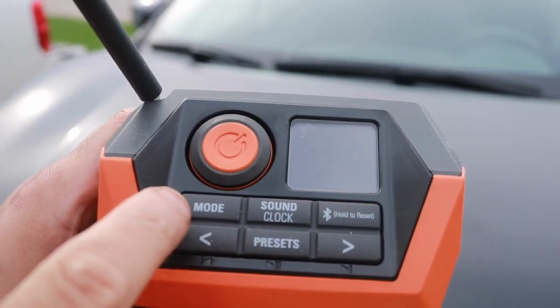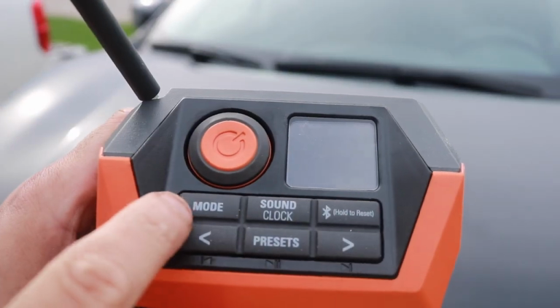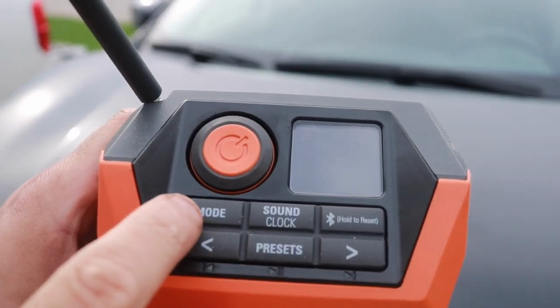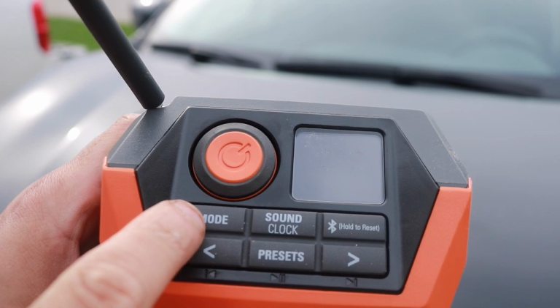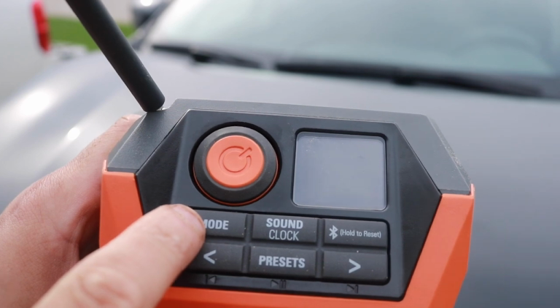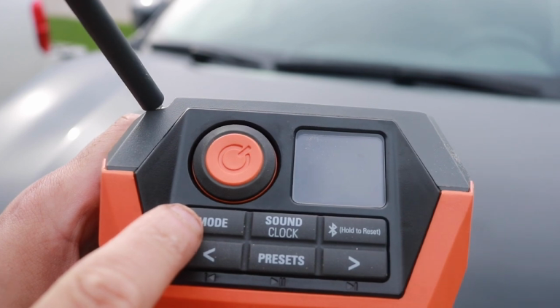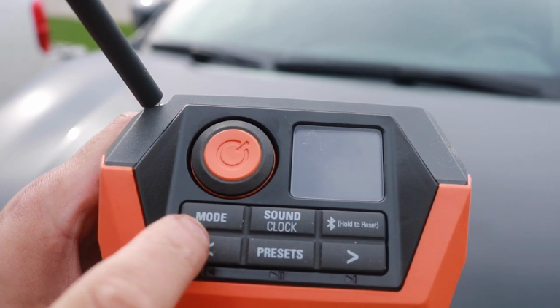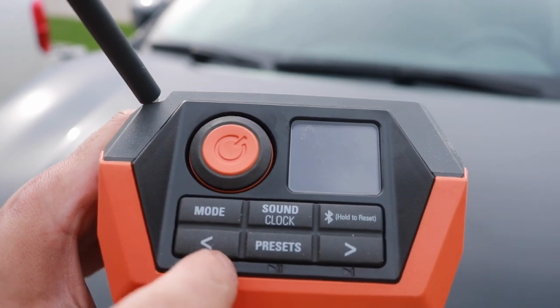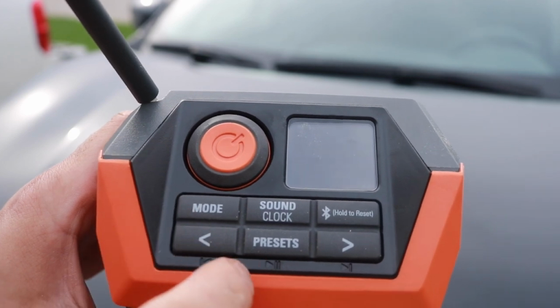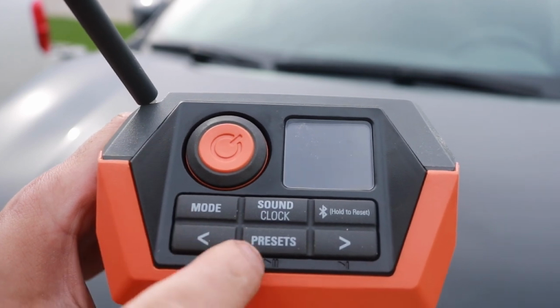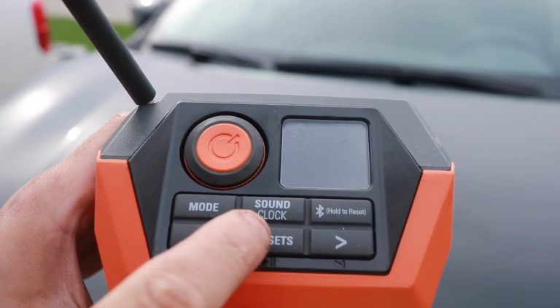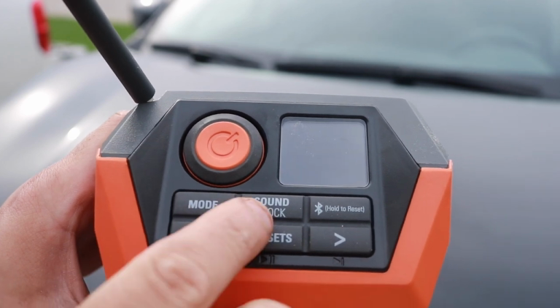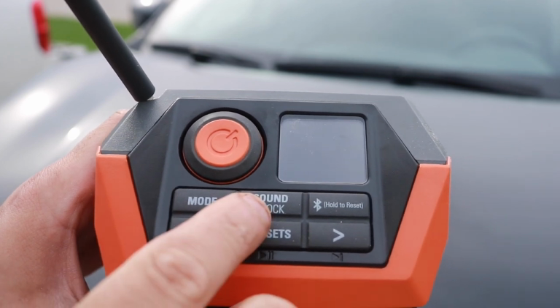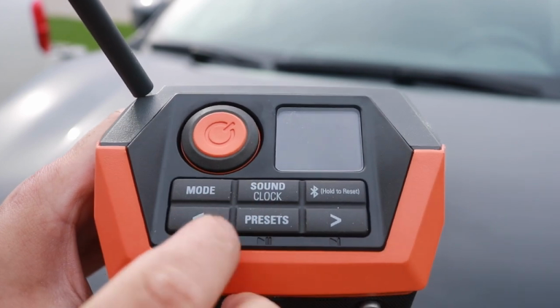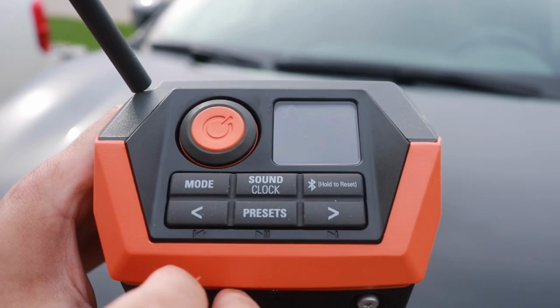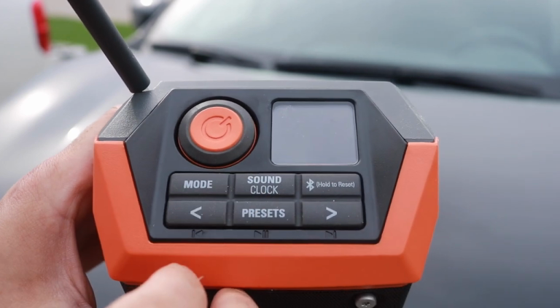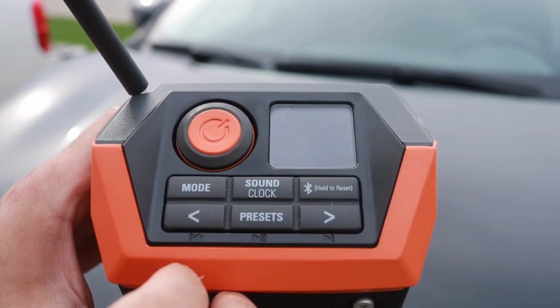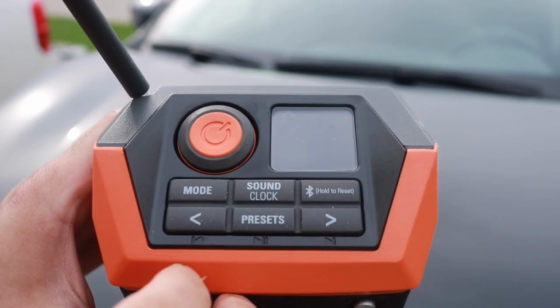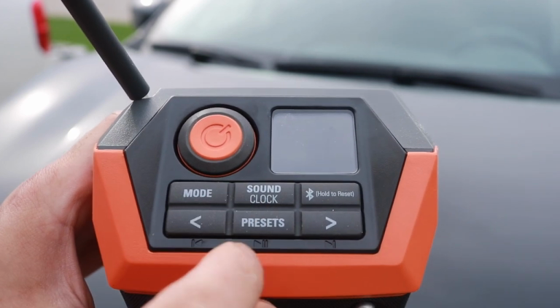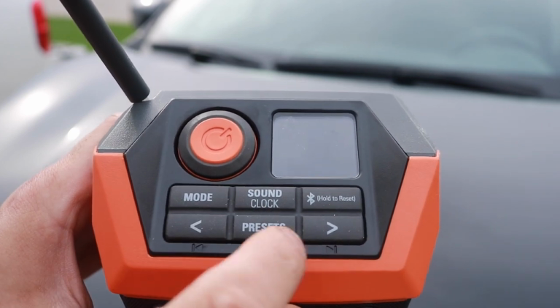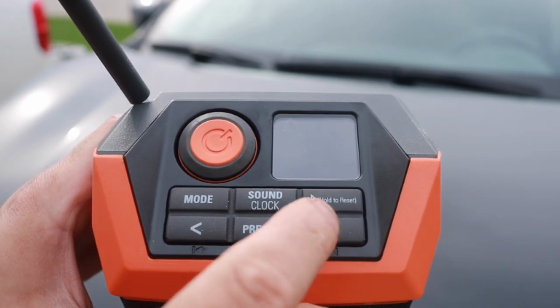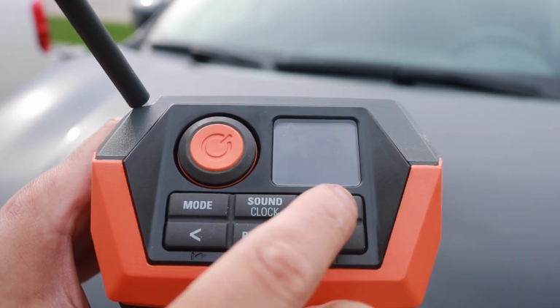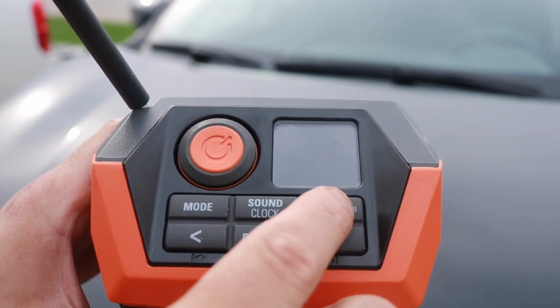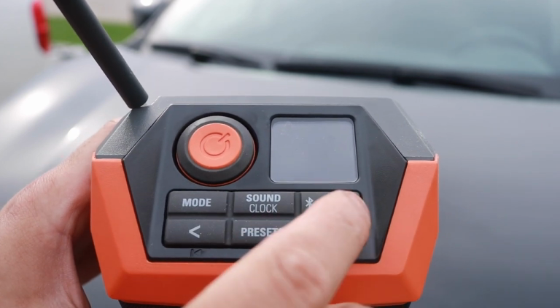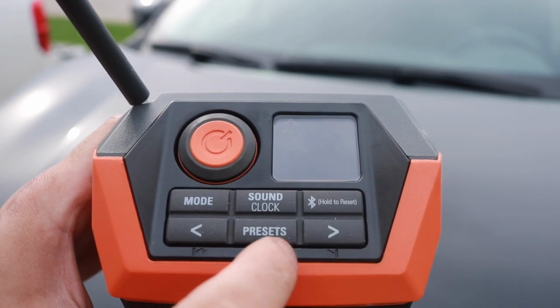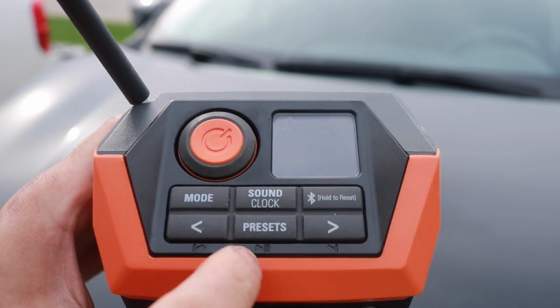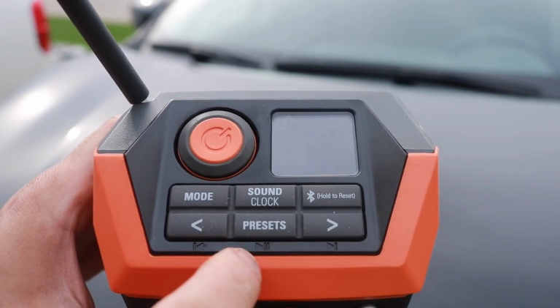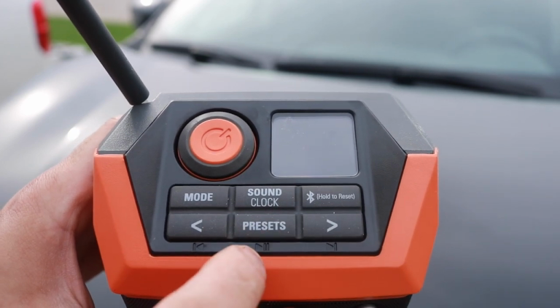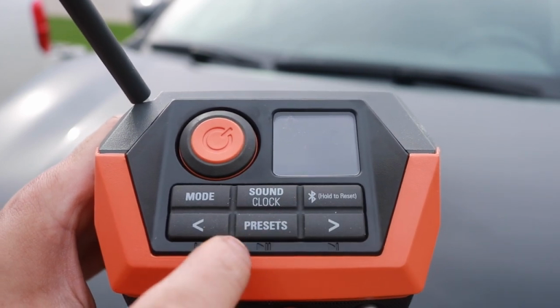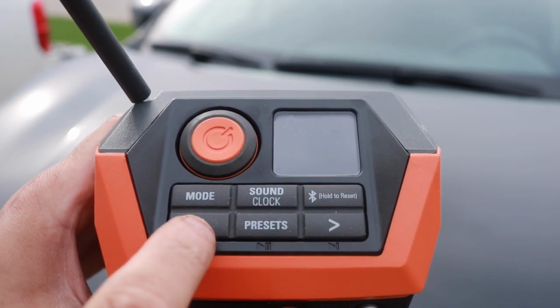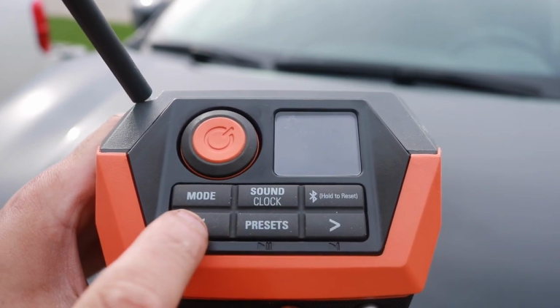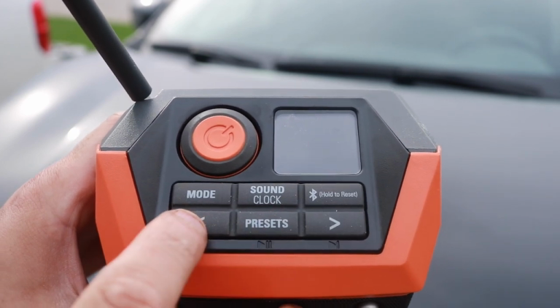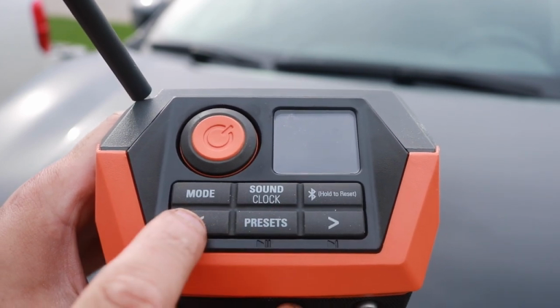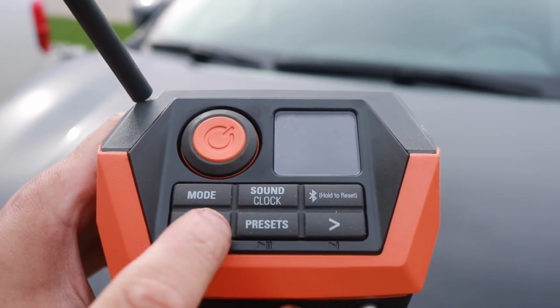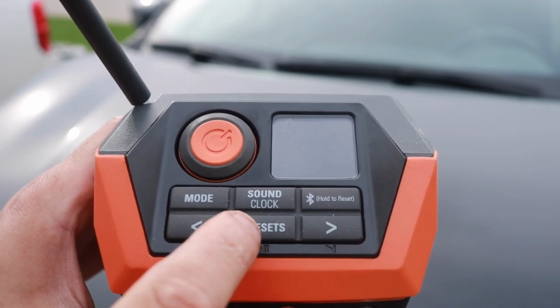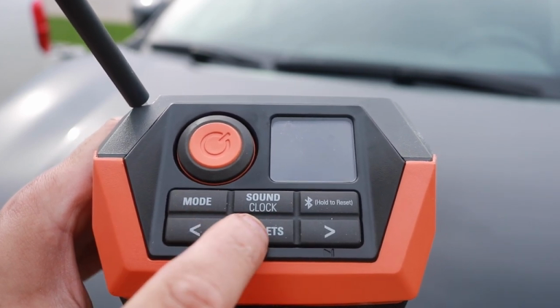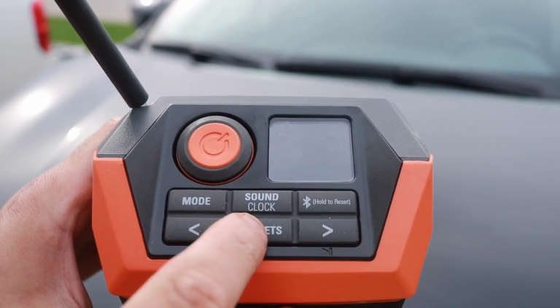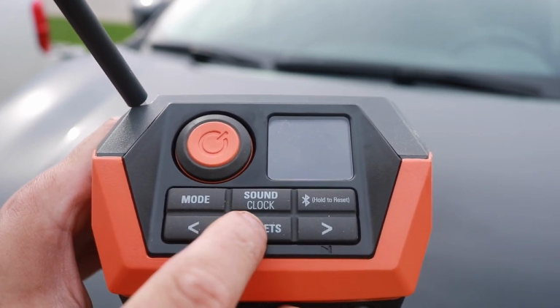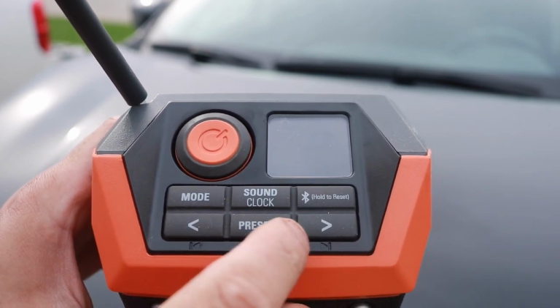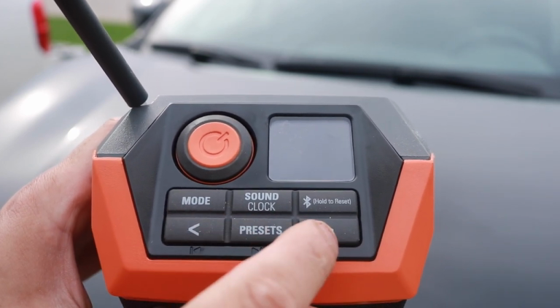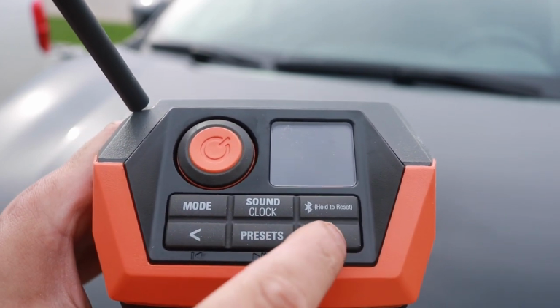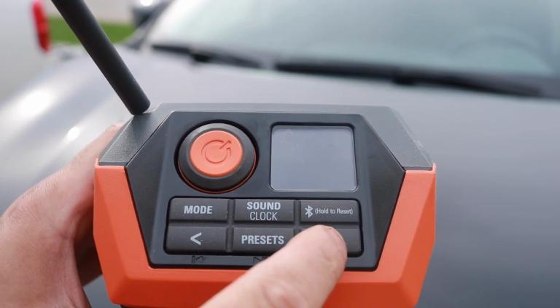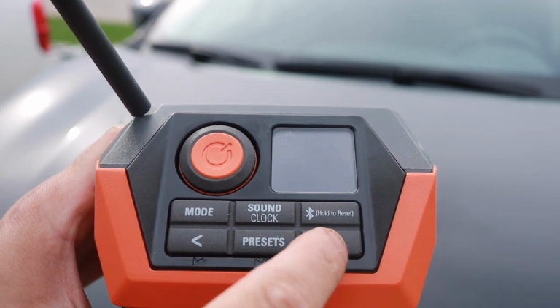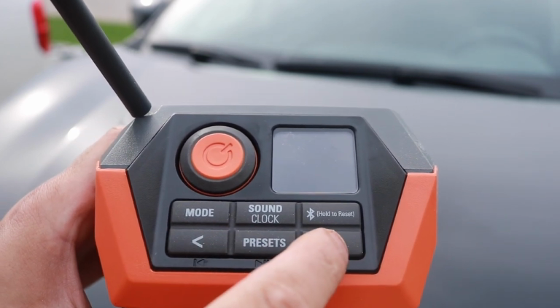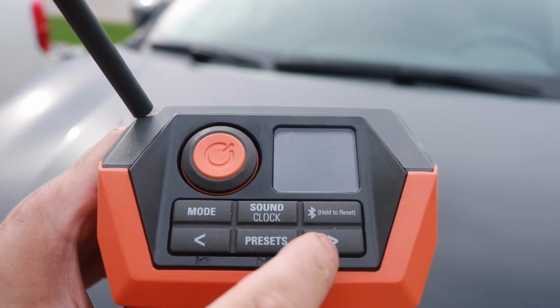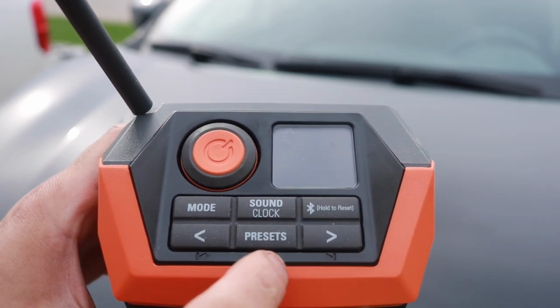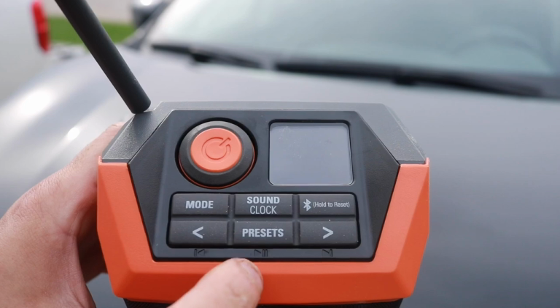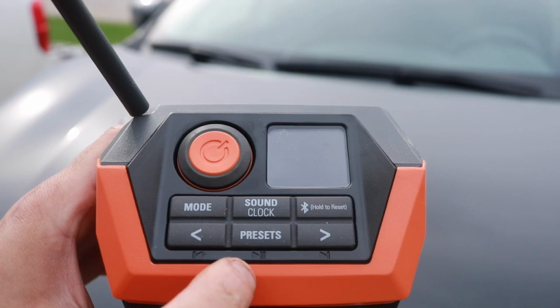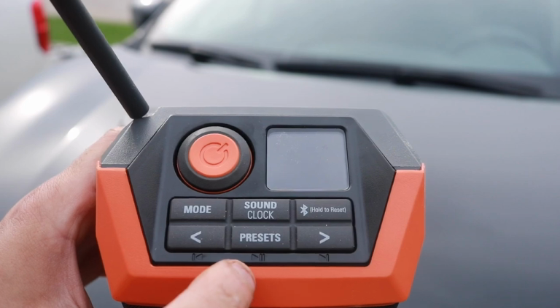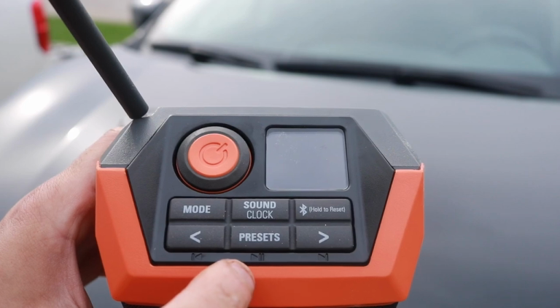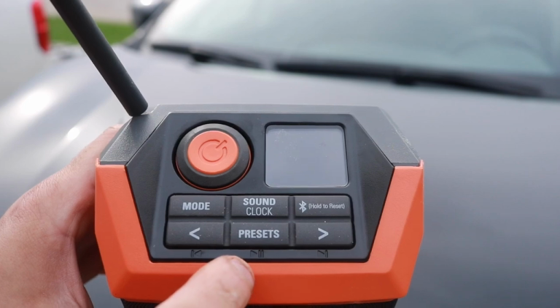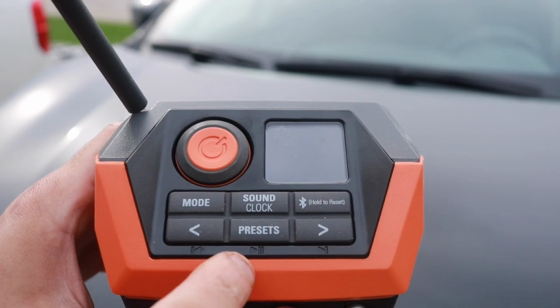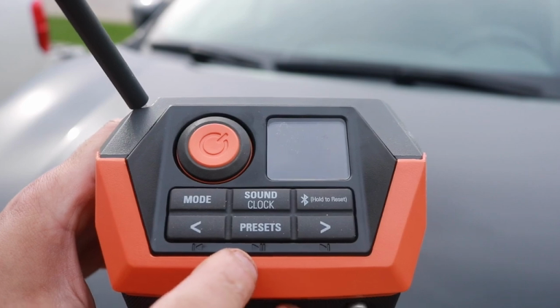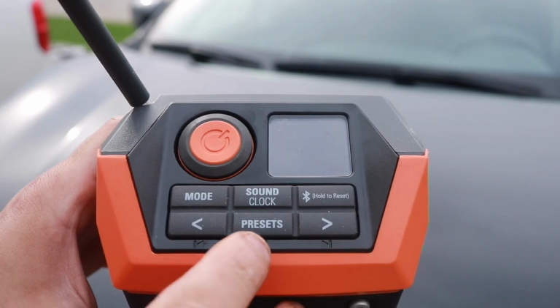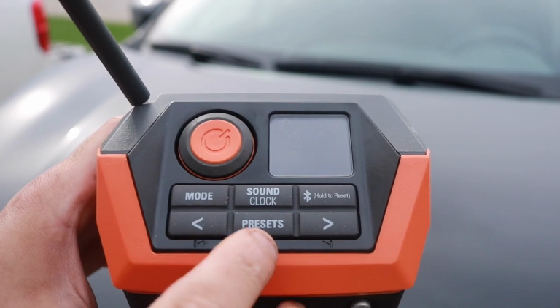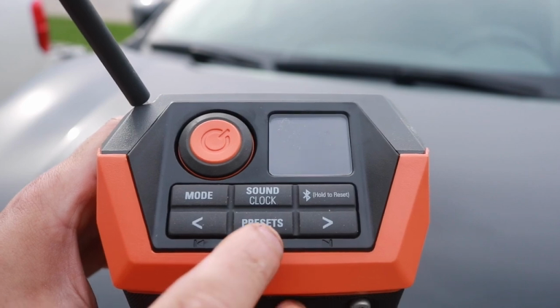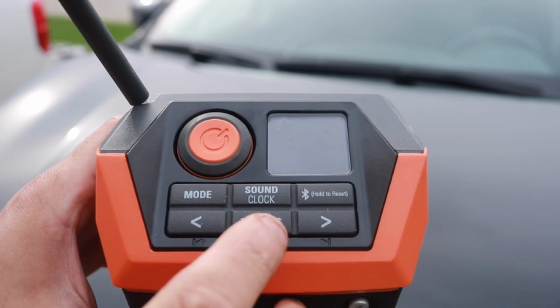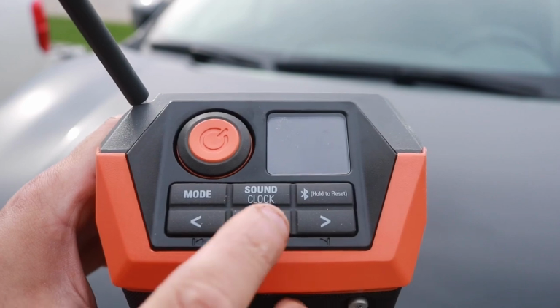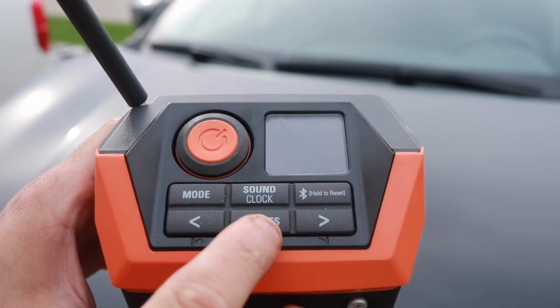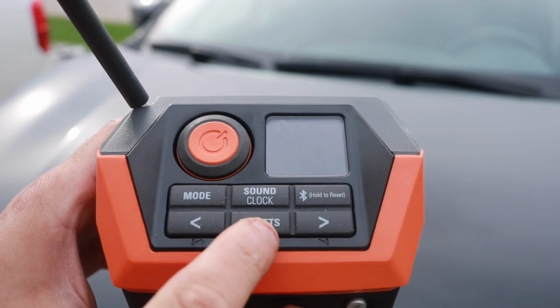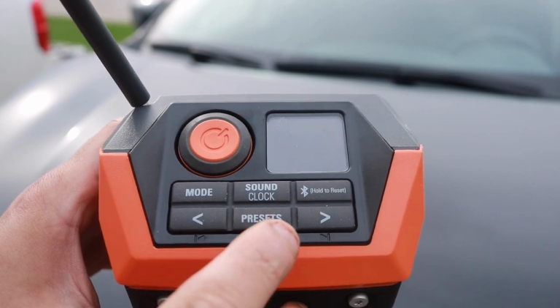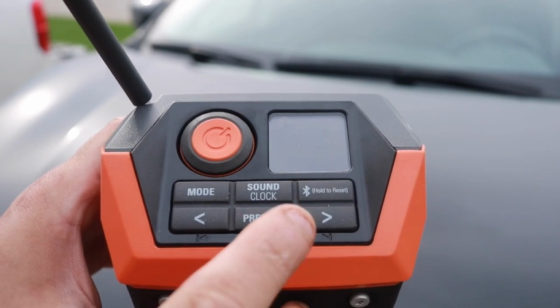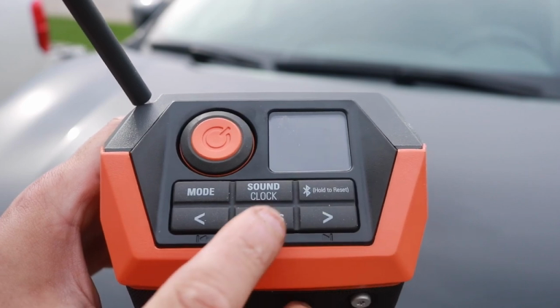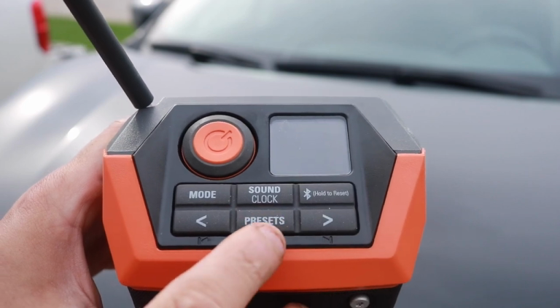Let's take a look at the user interface. You've got your mode, your clock and your different sound adjustments, your Bluetooth, your reset, and your presets. We're going to show you how all that stuff works.